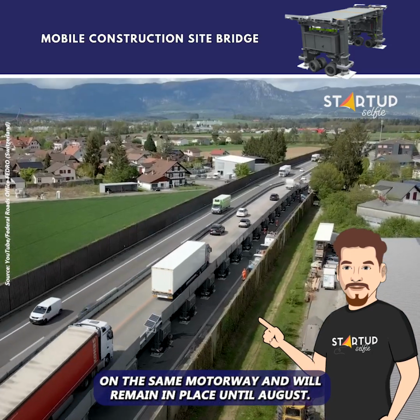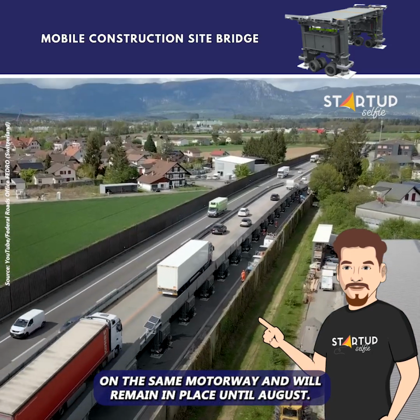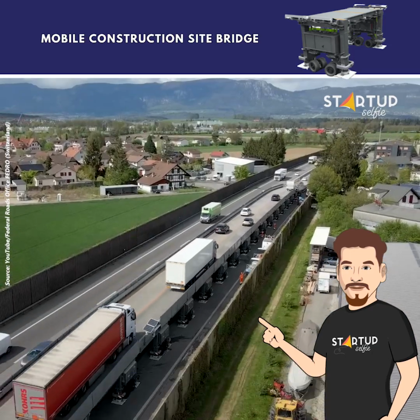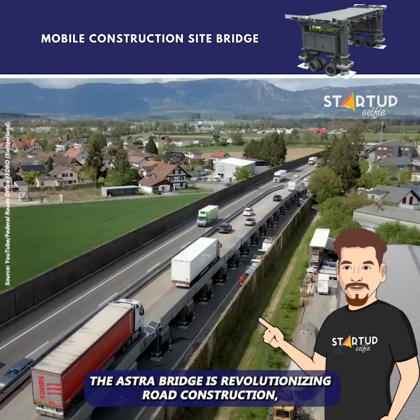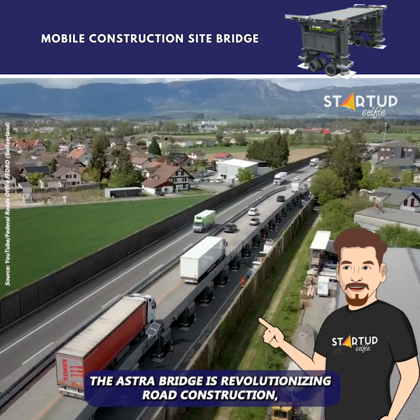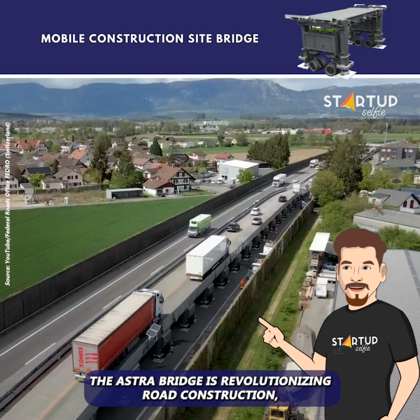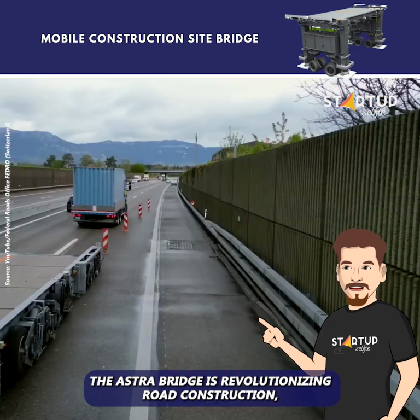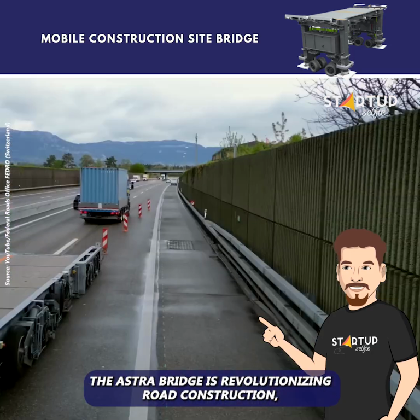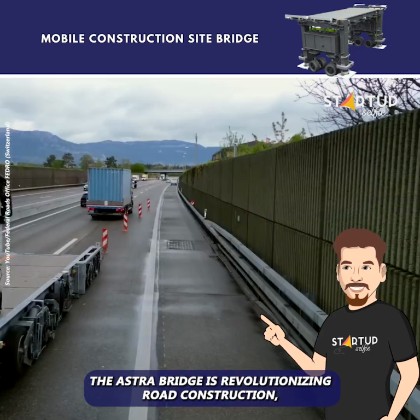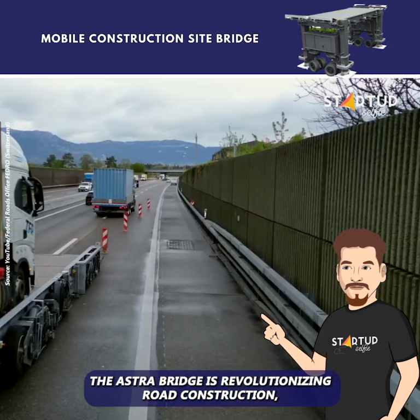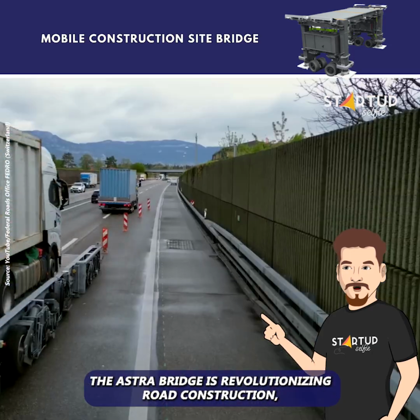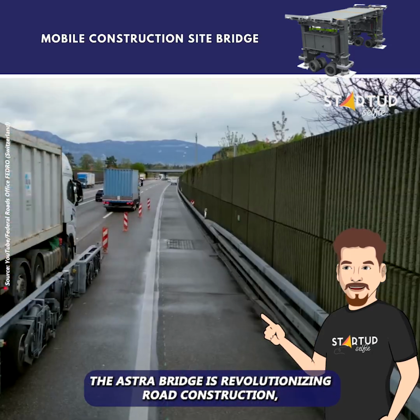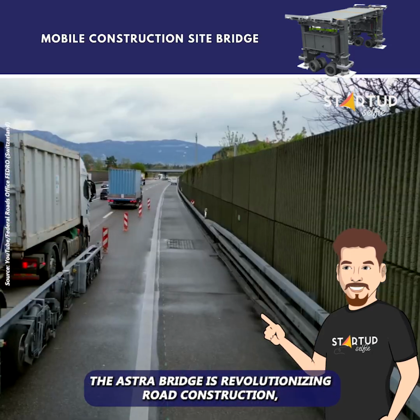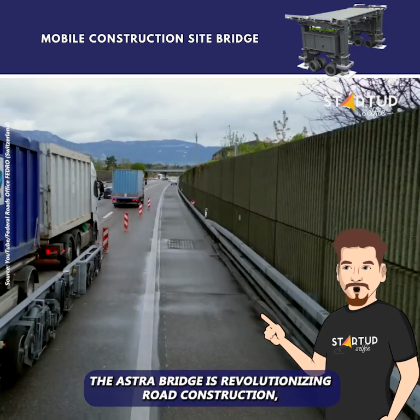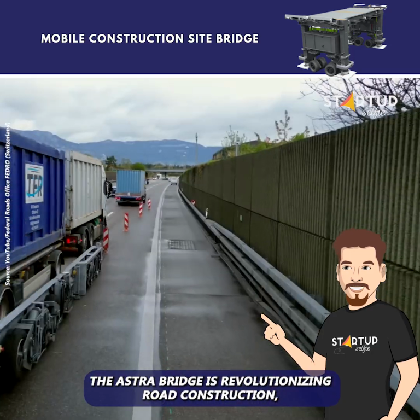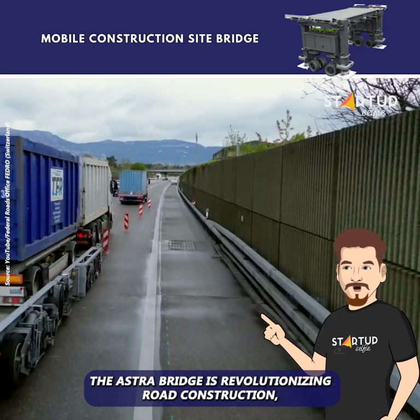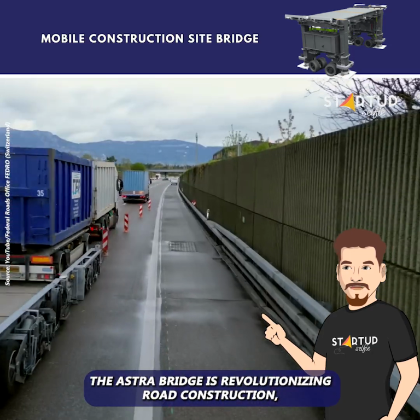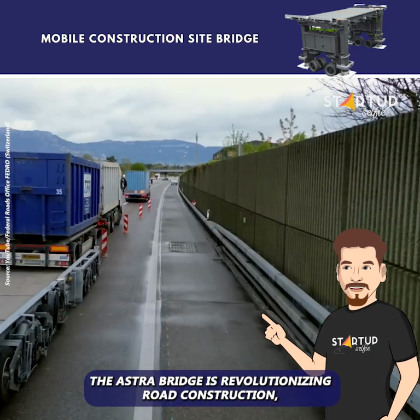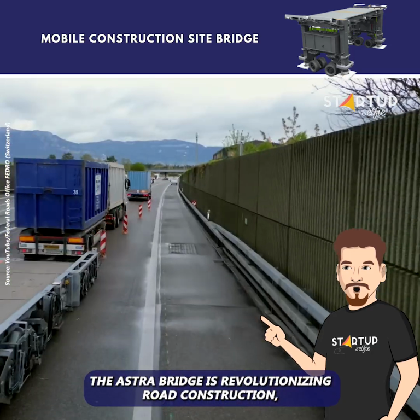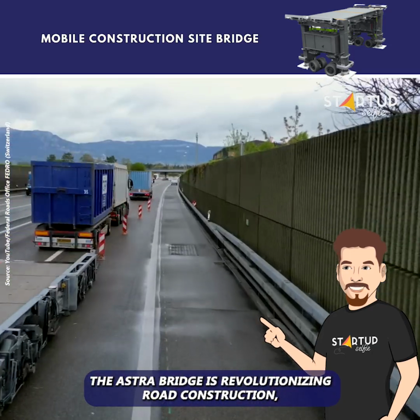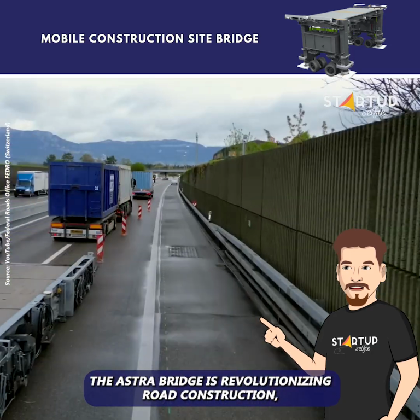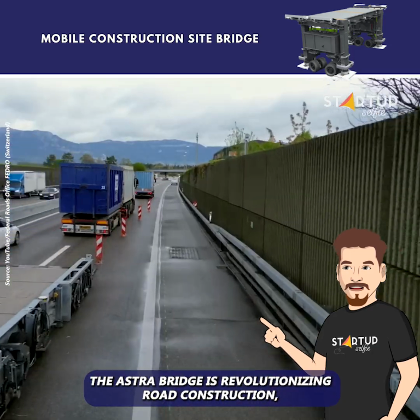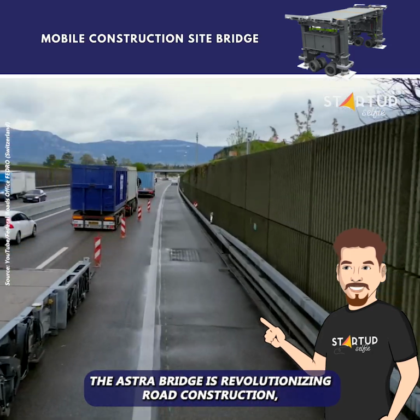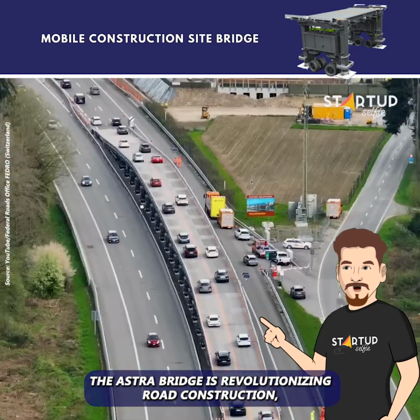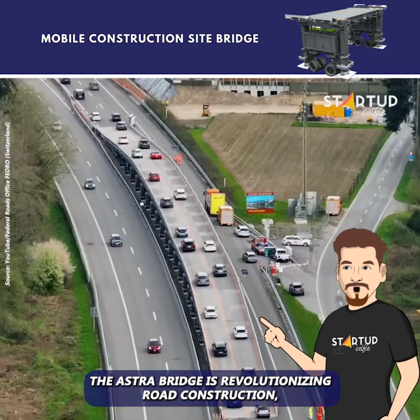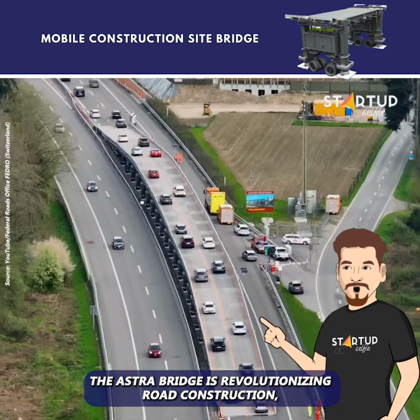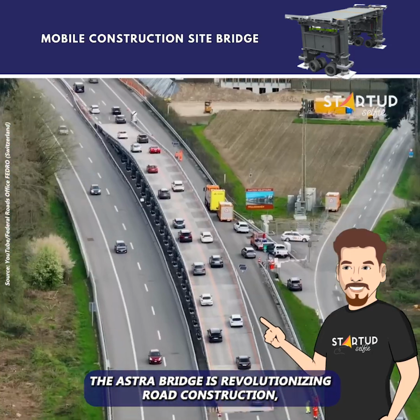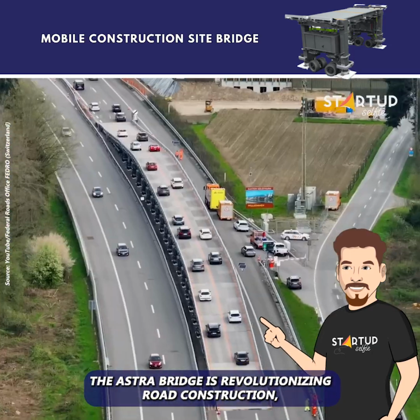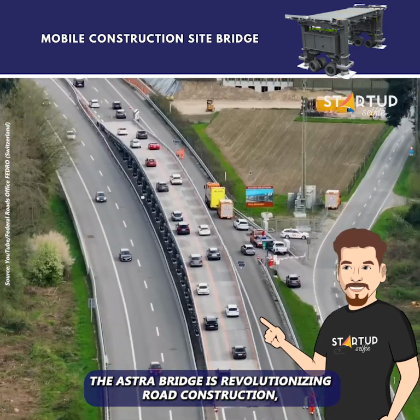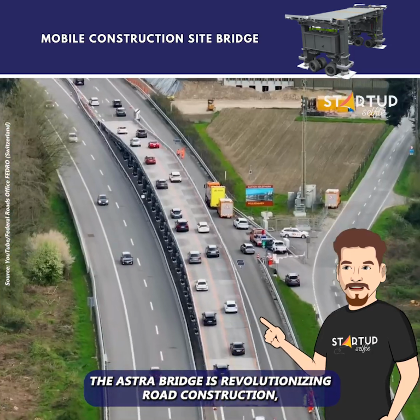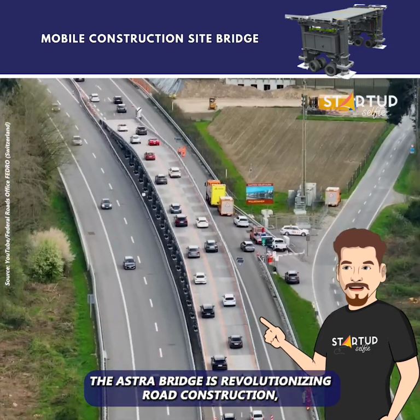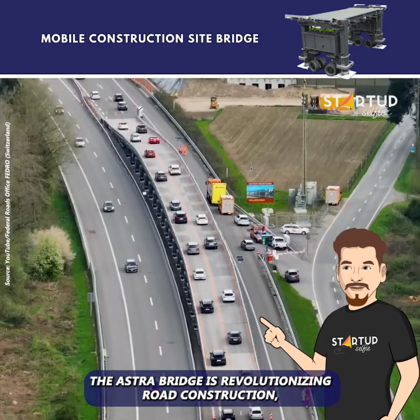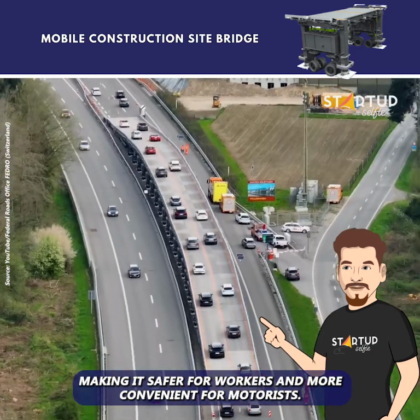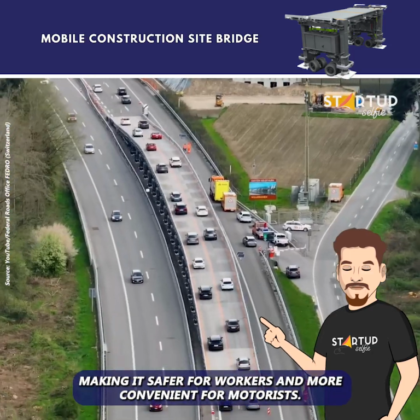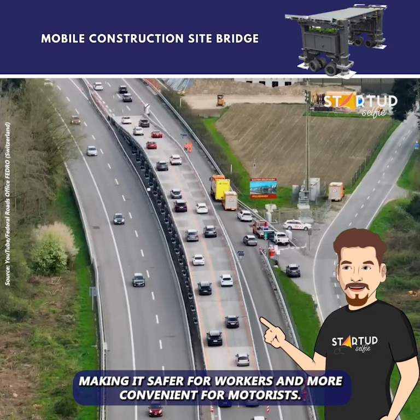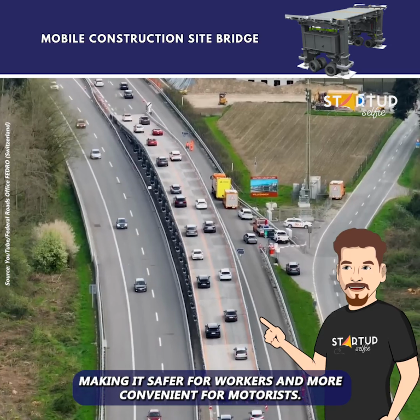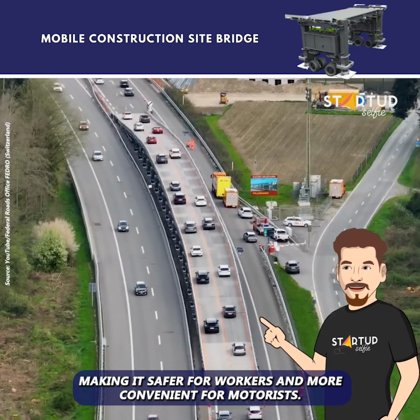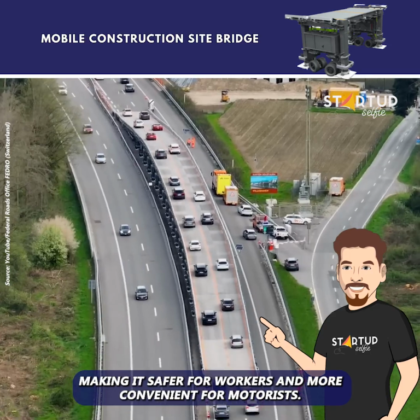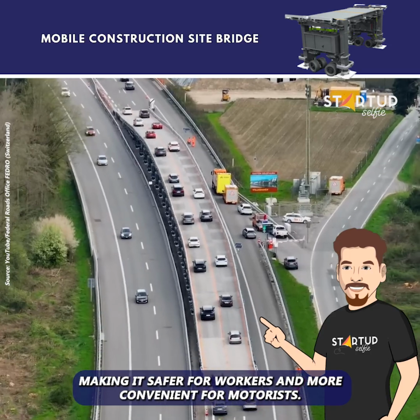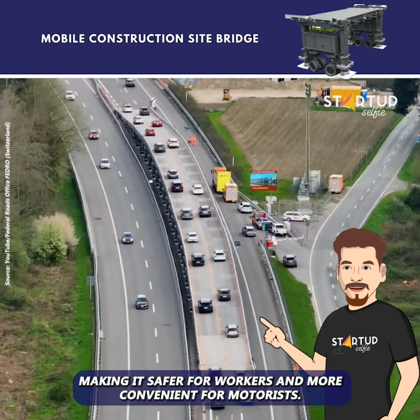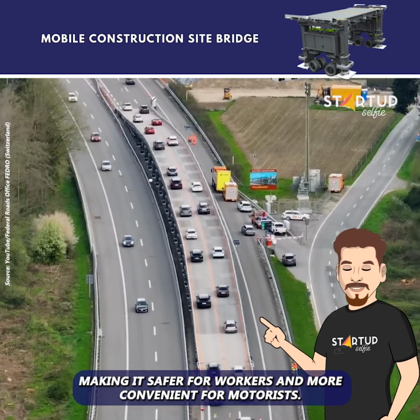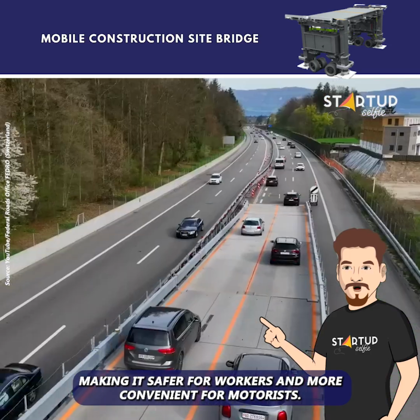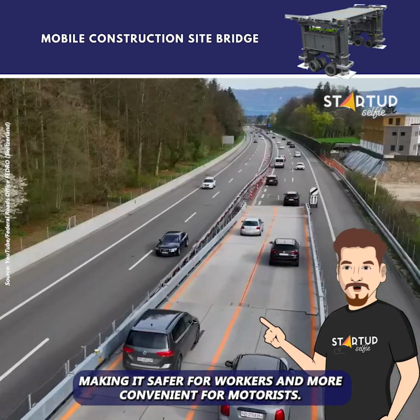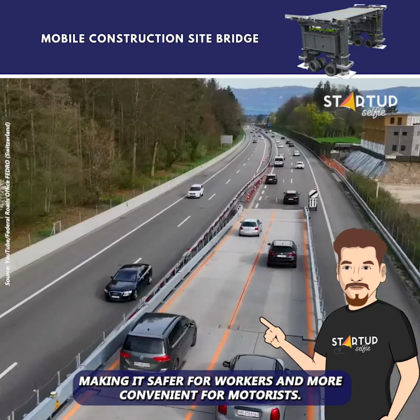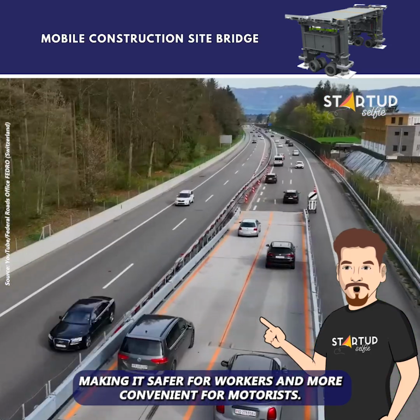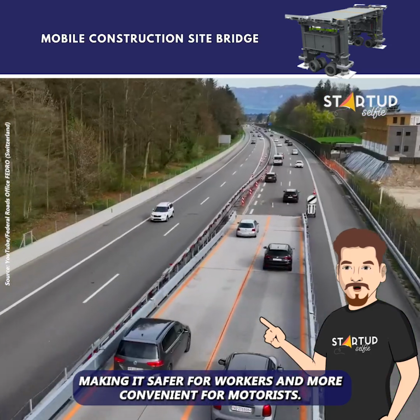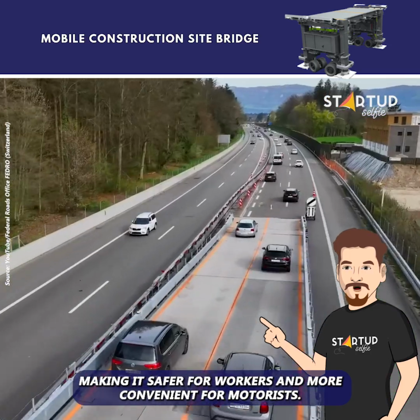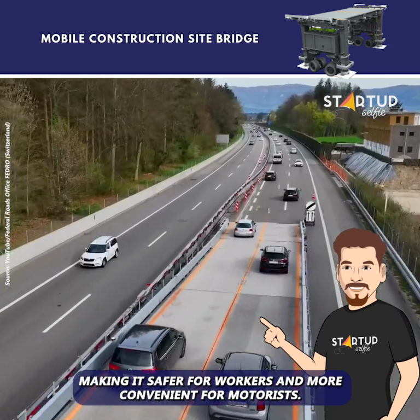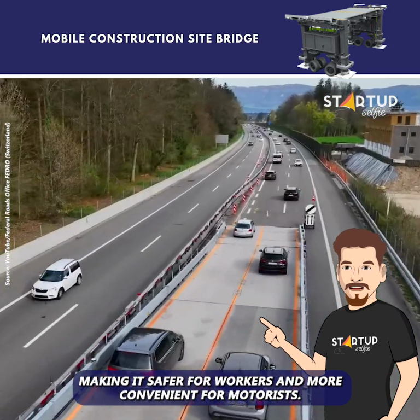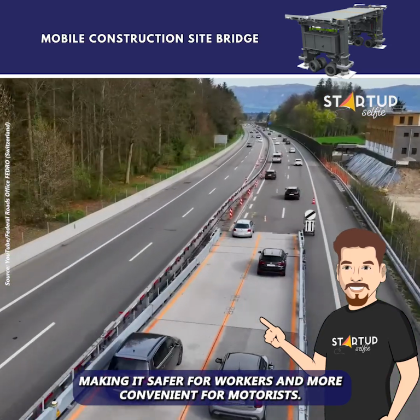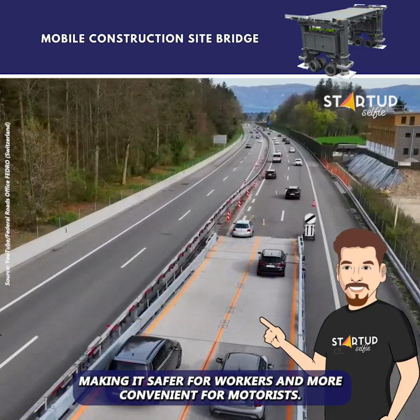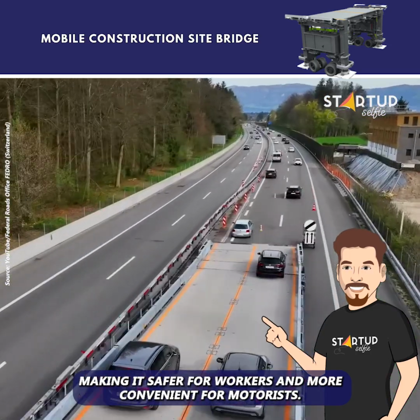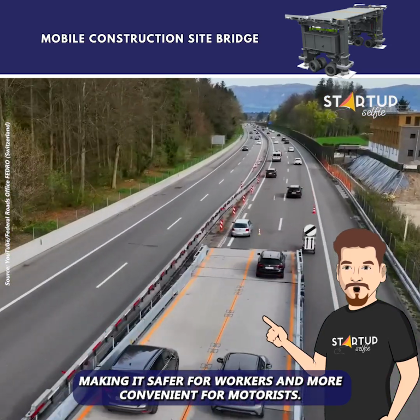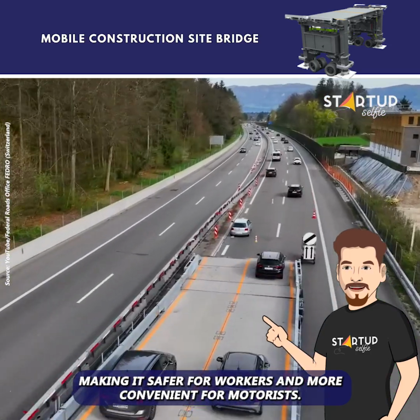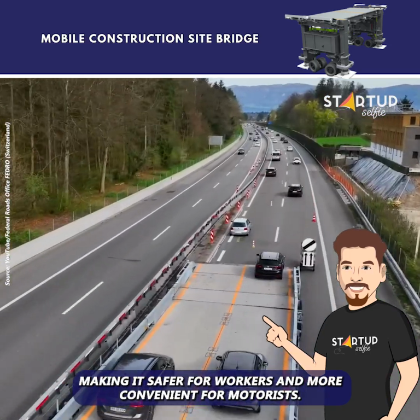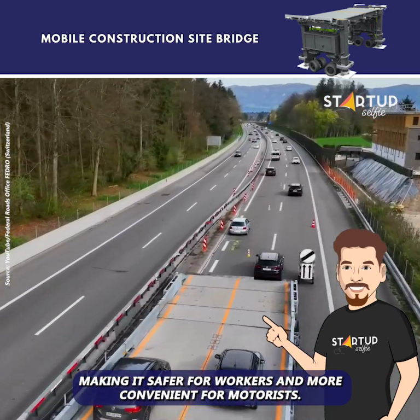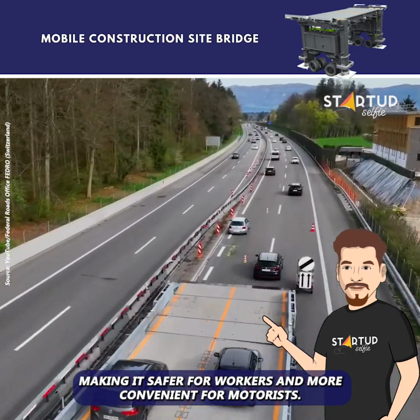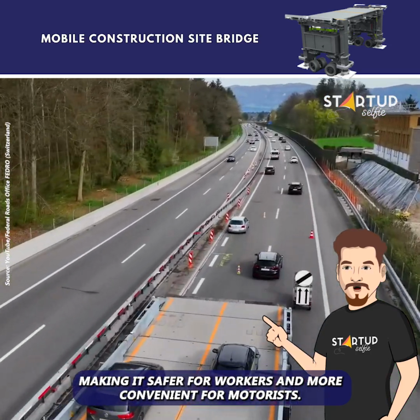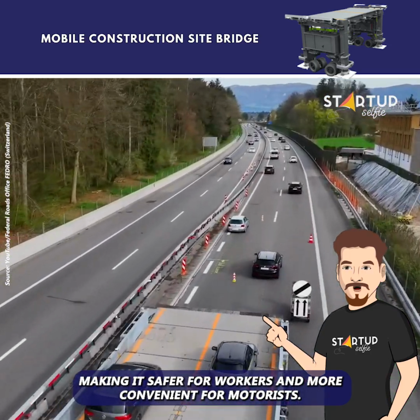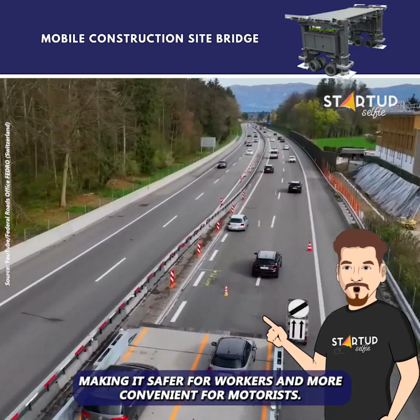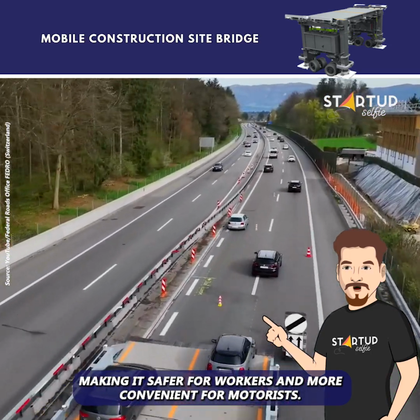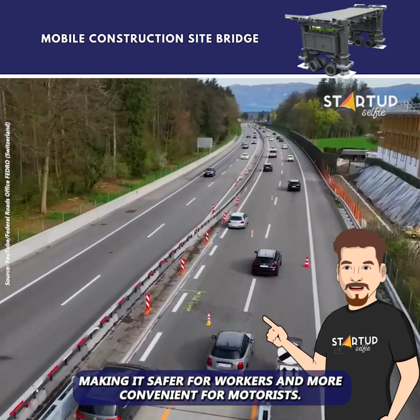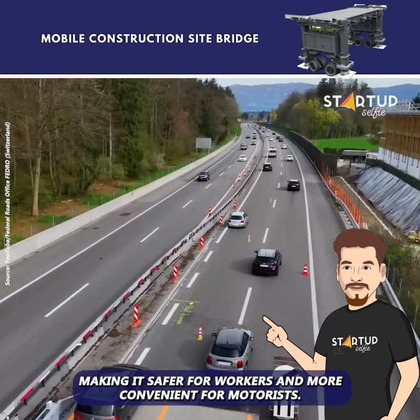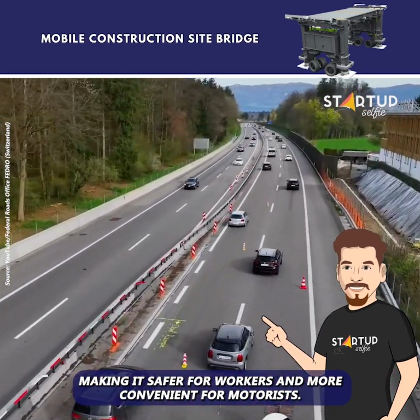The Astra Bridge is revolutionizing road construction, making it safer for workers and more convenient for motorists.